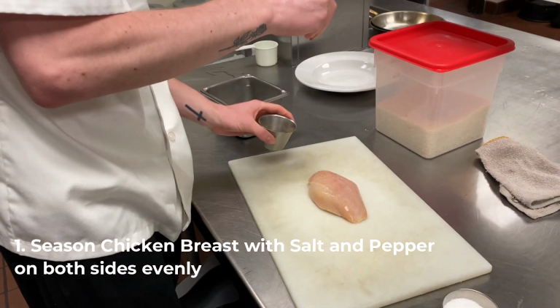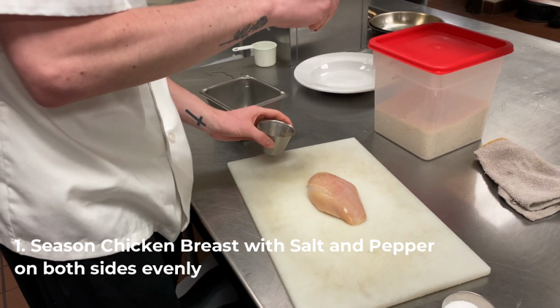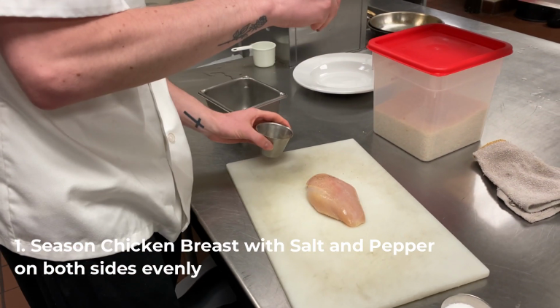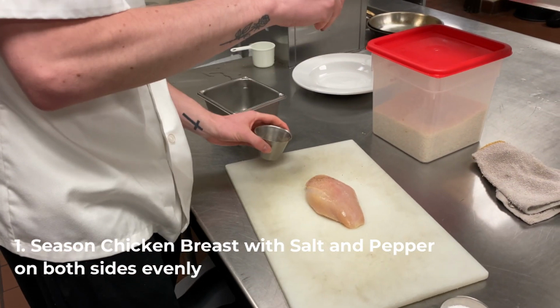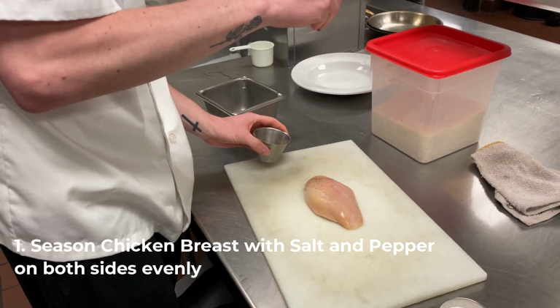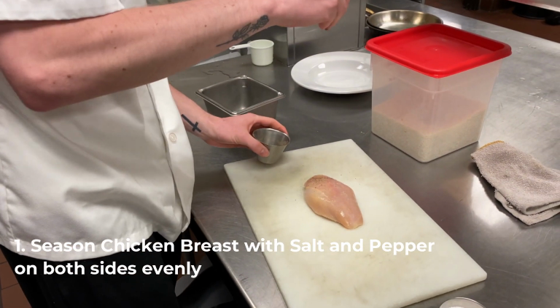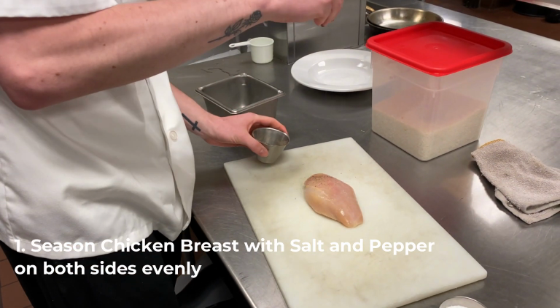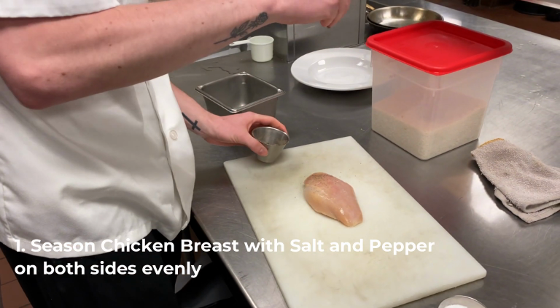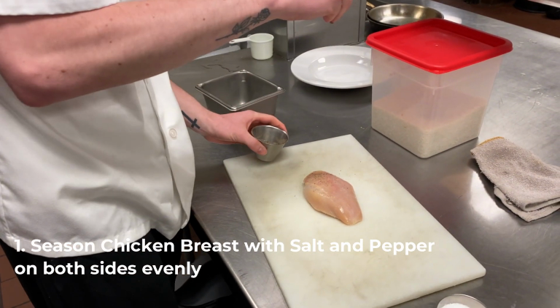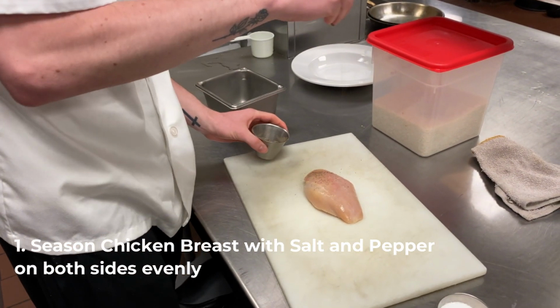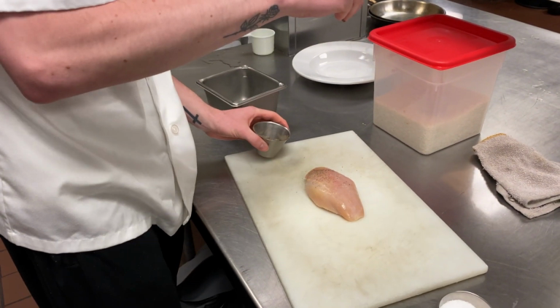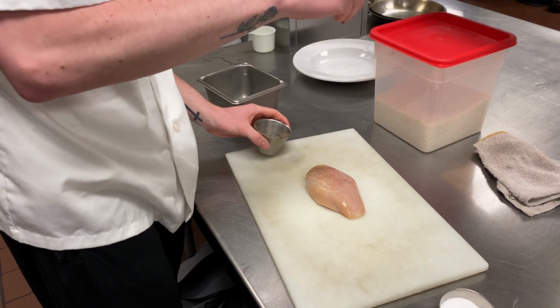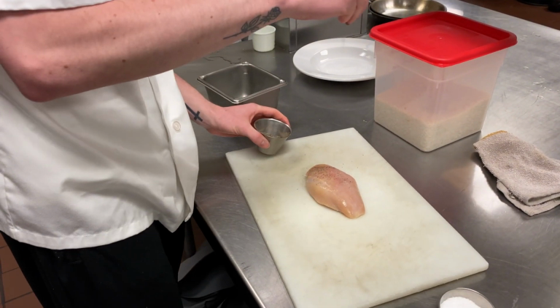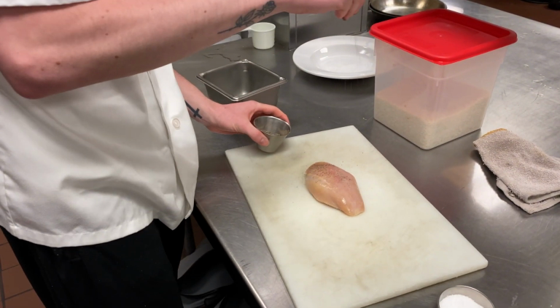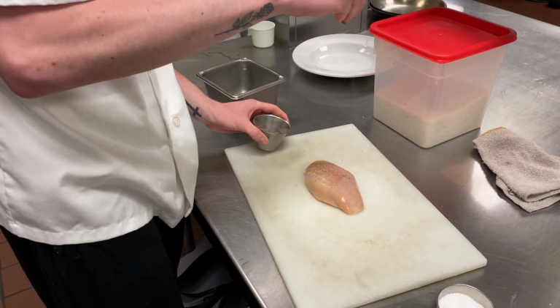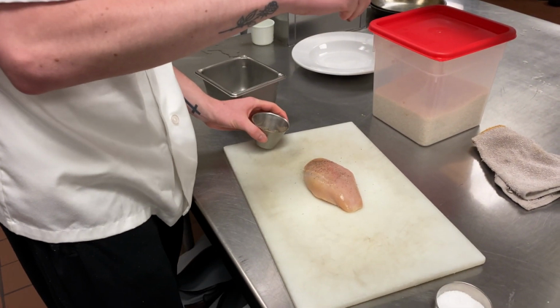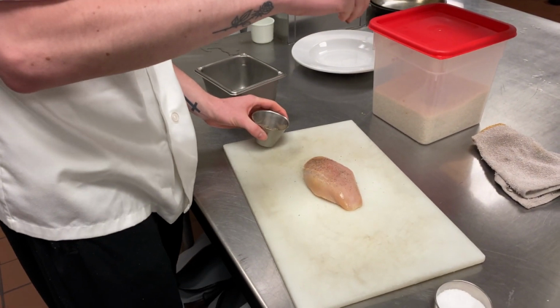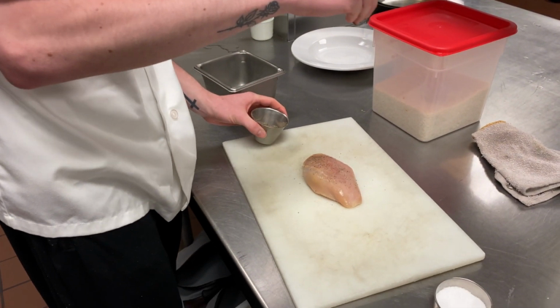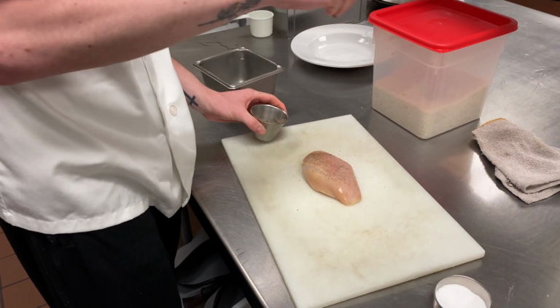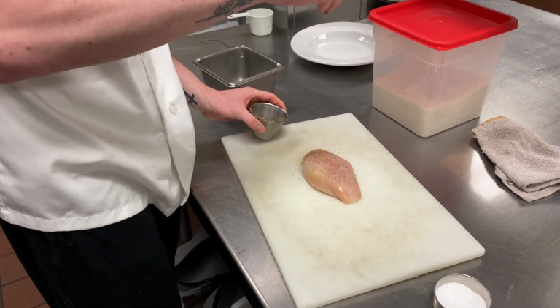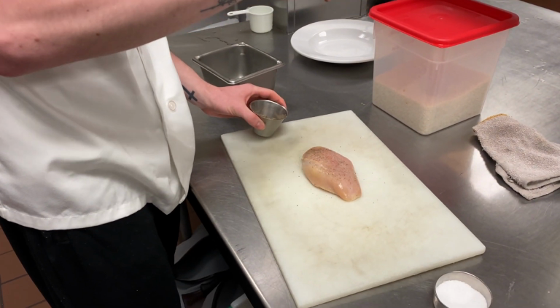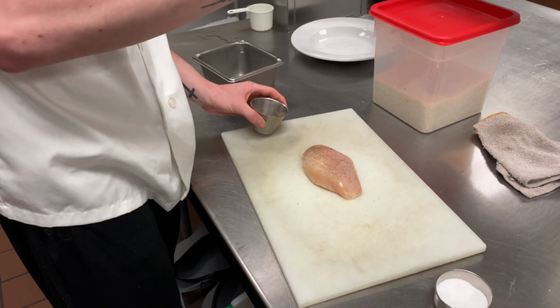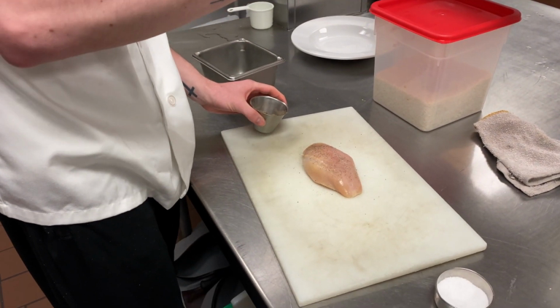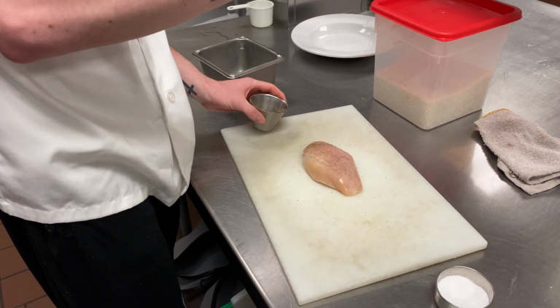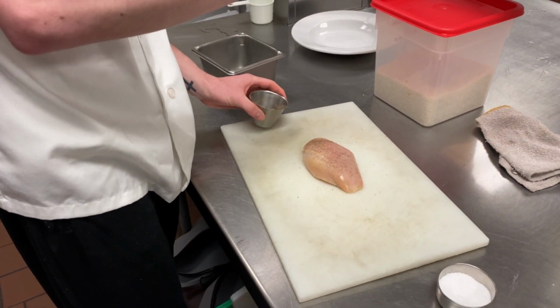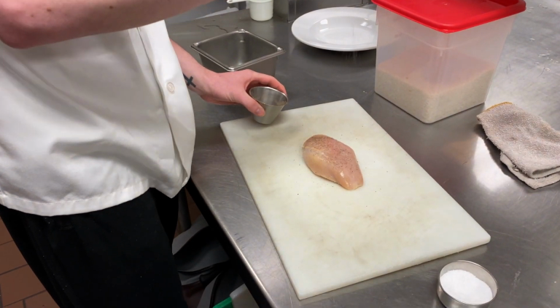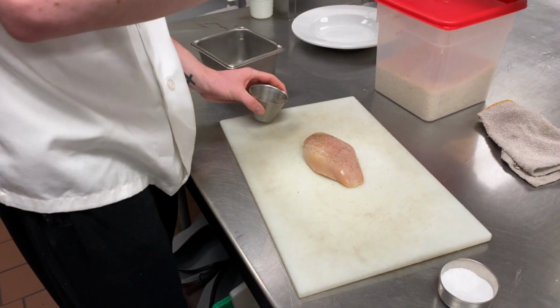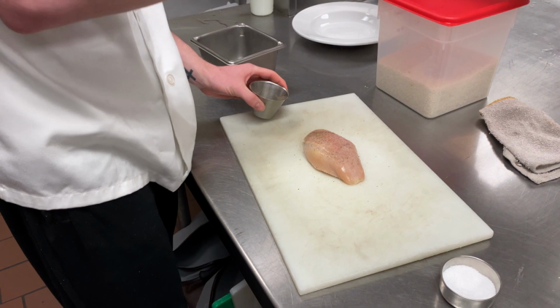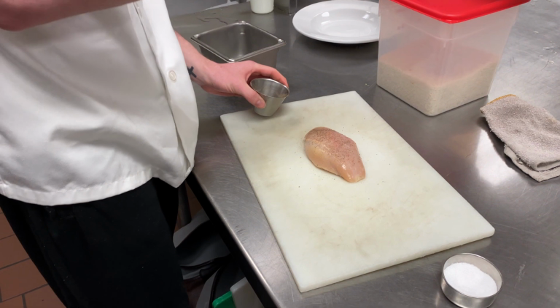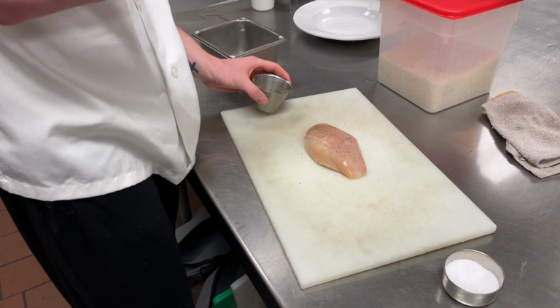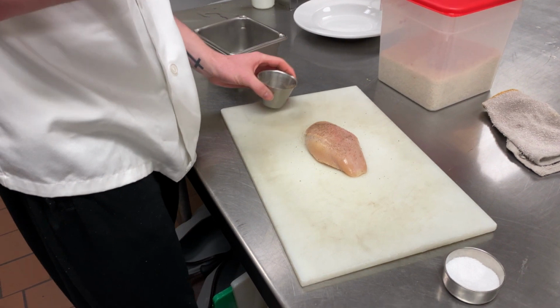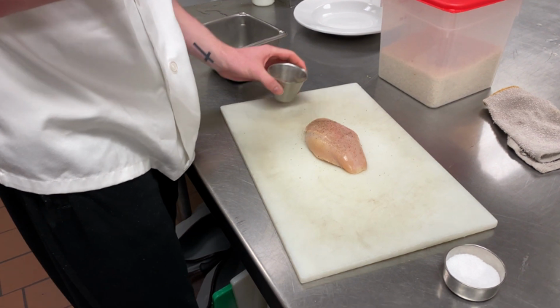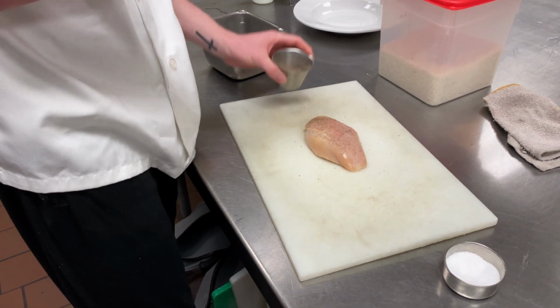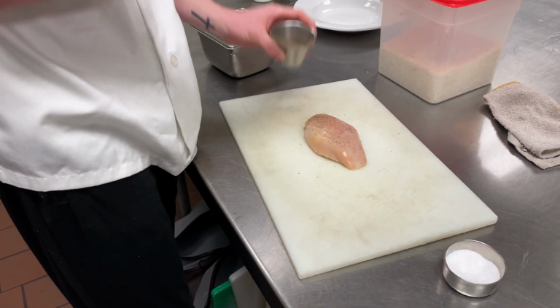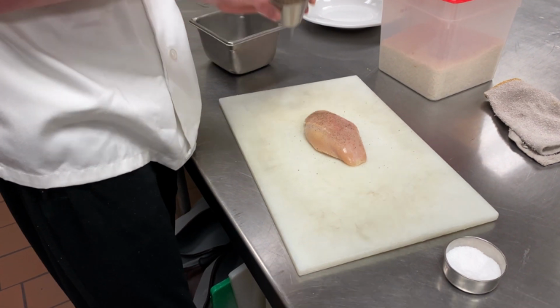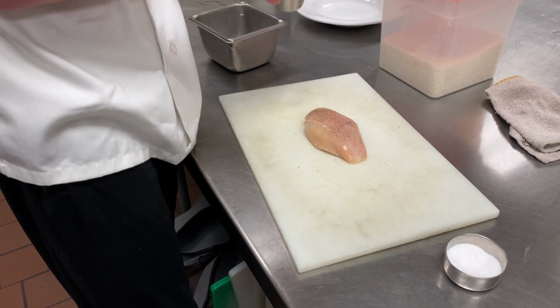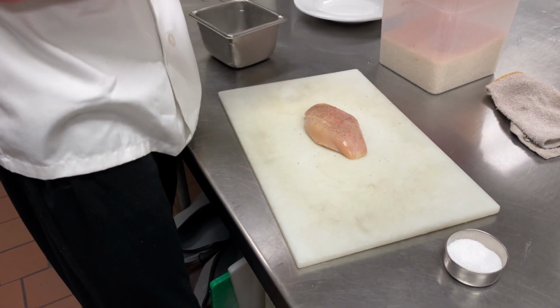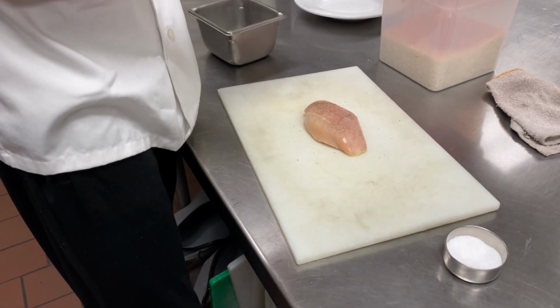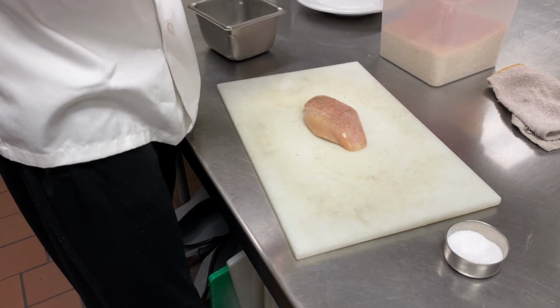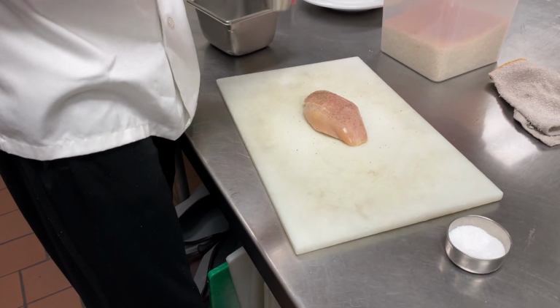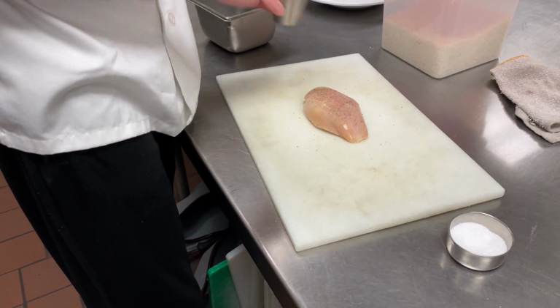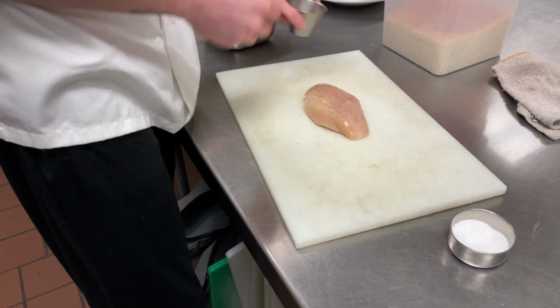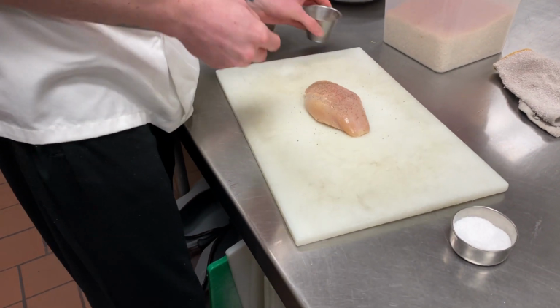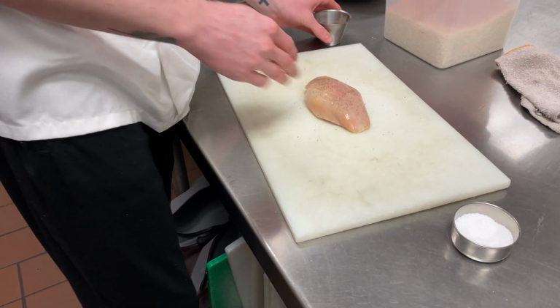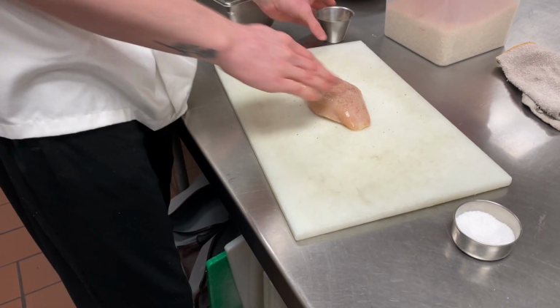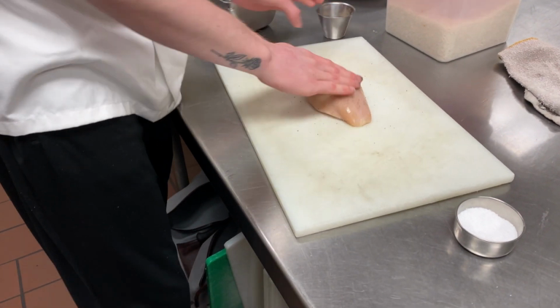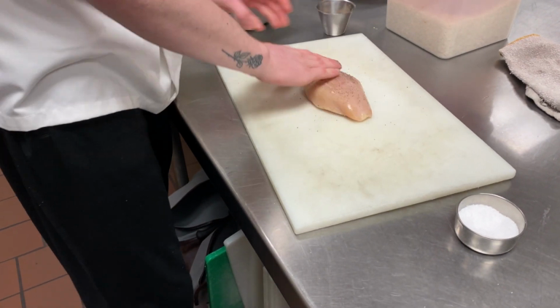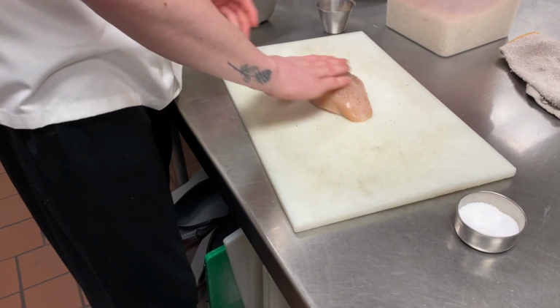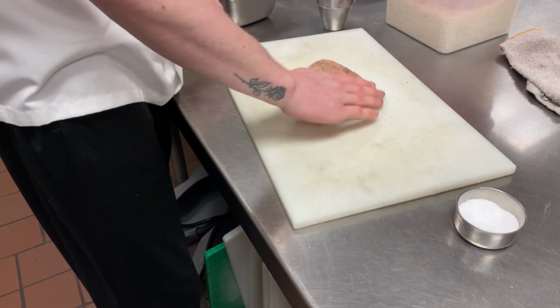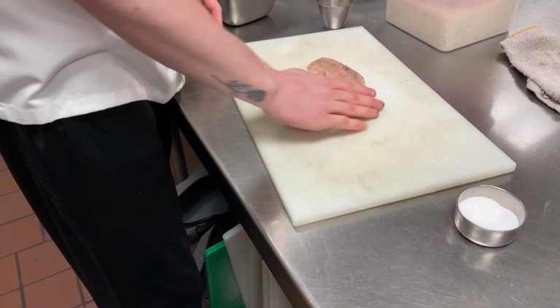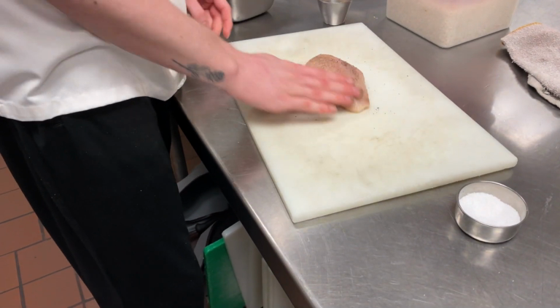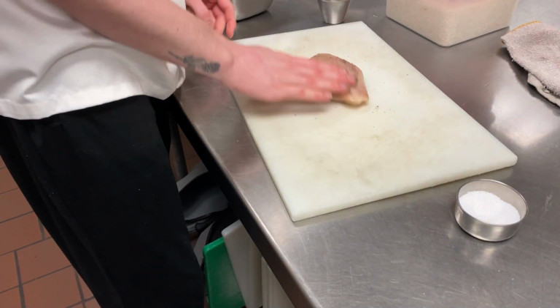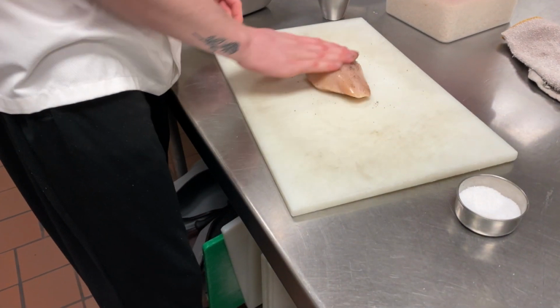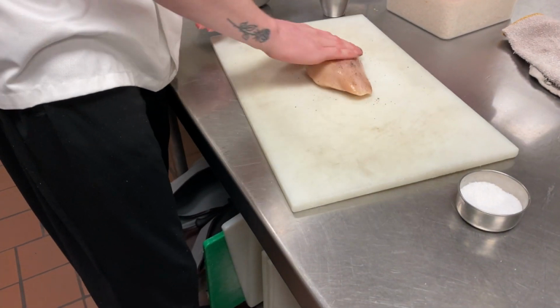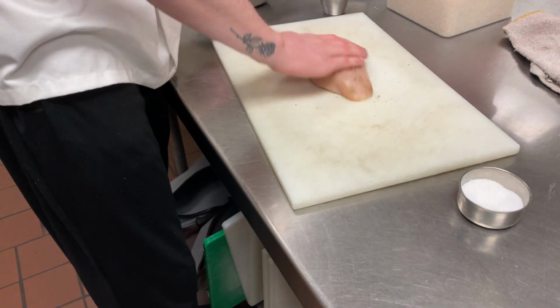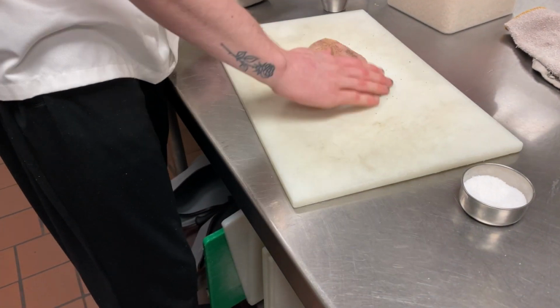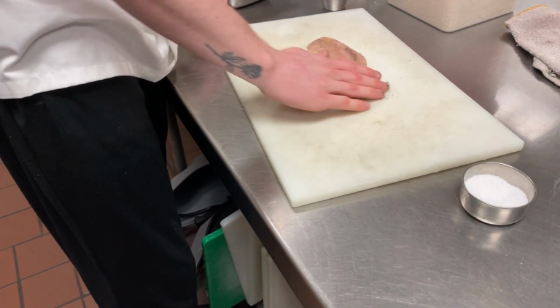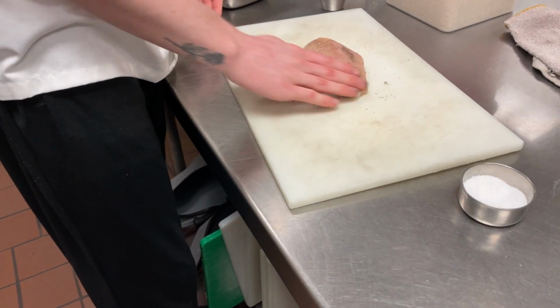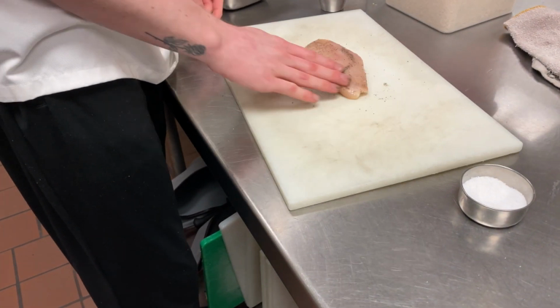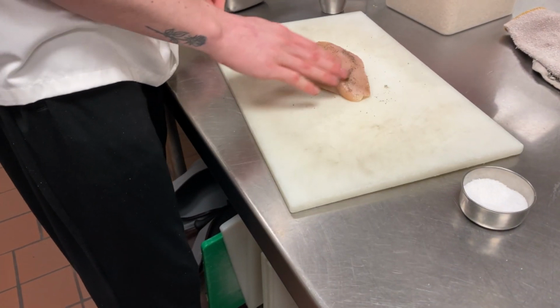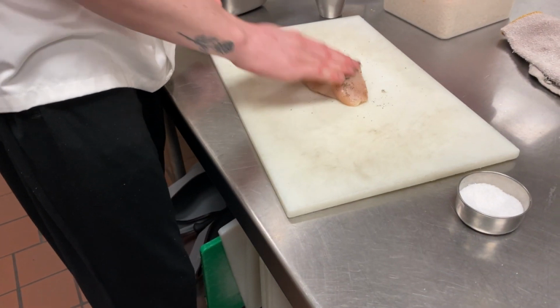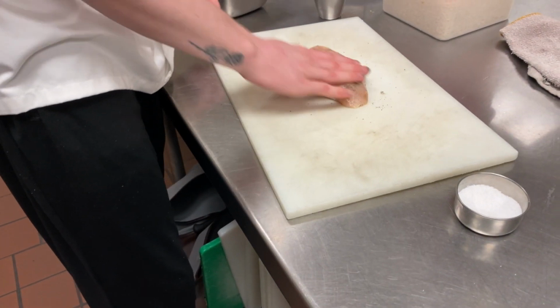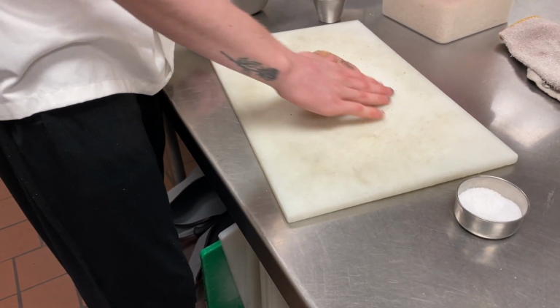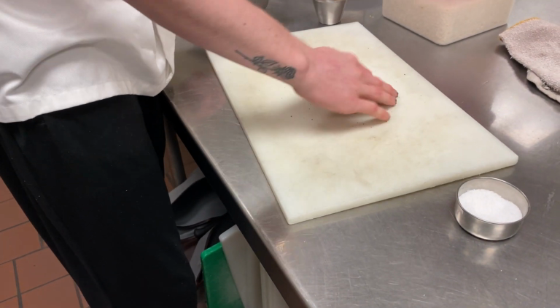Use a decent amount of pepper and a decent amount of salt — just kind of aim it high so it spreads all over the chicken breast.